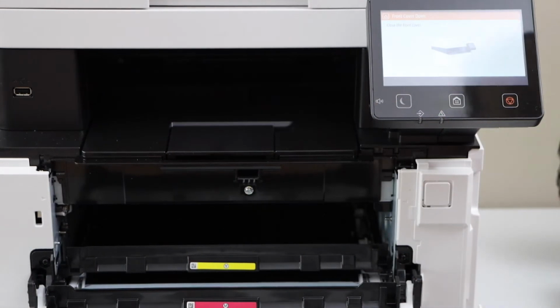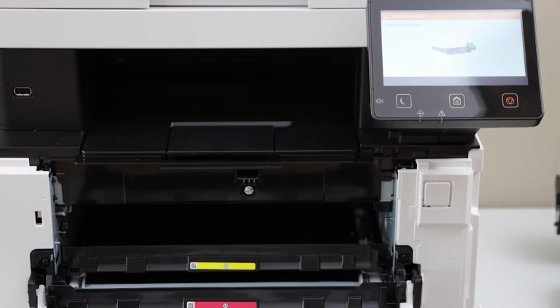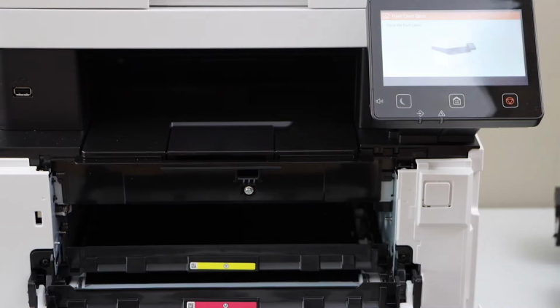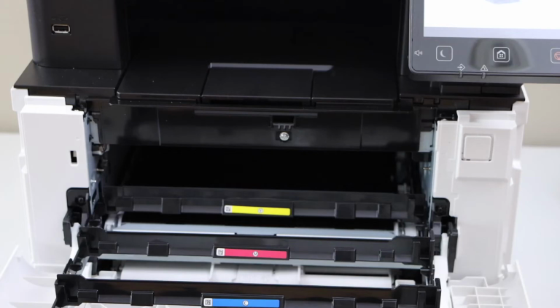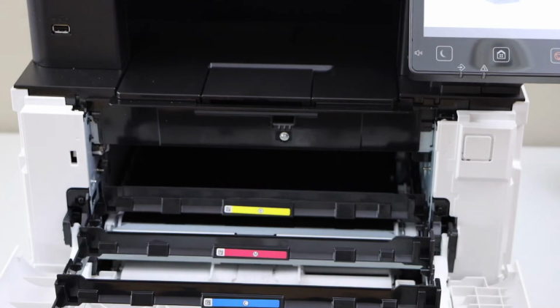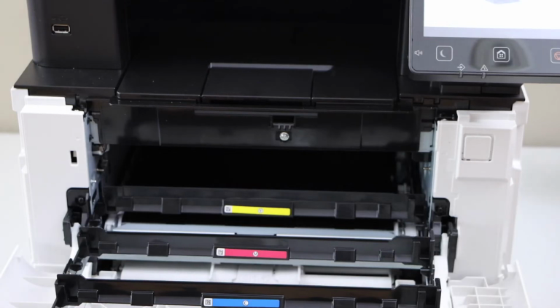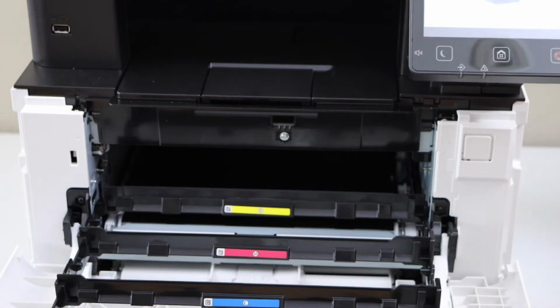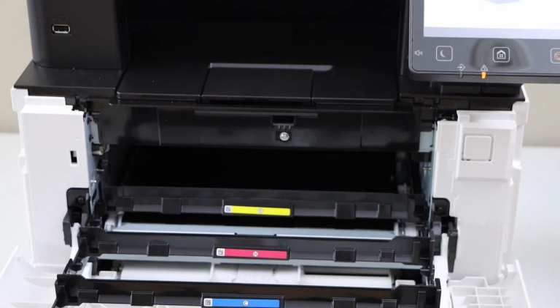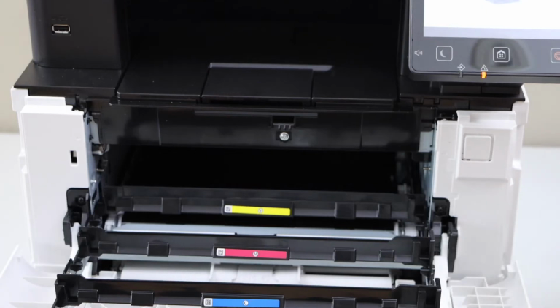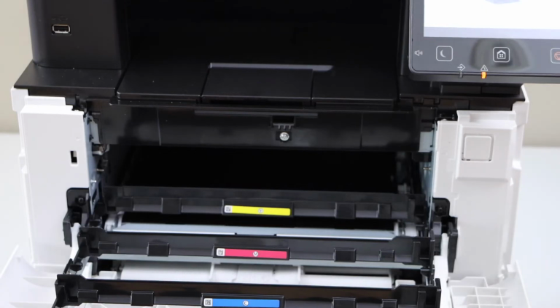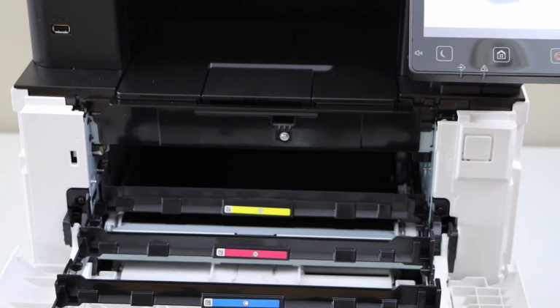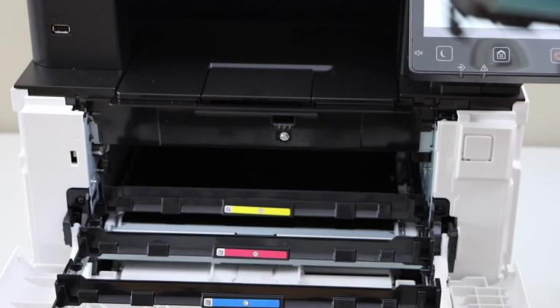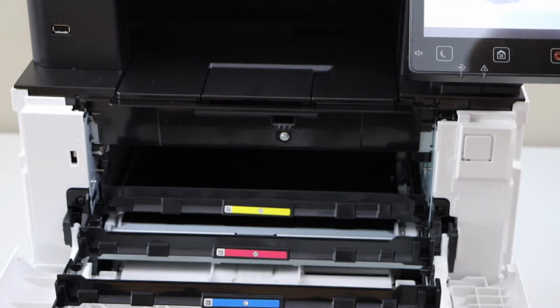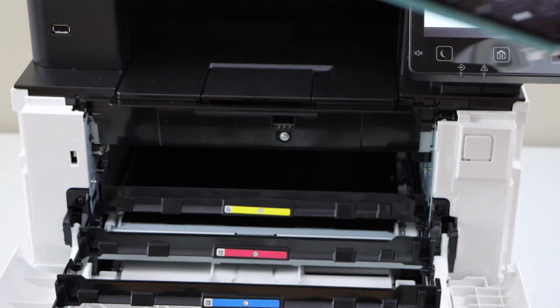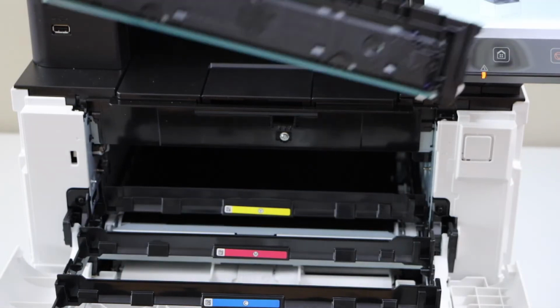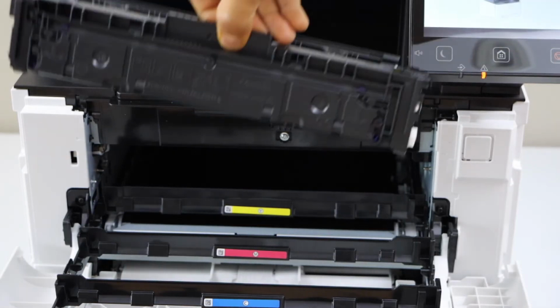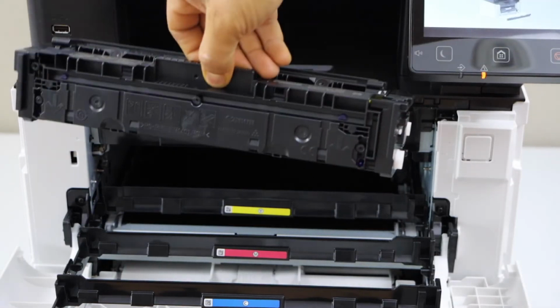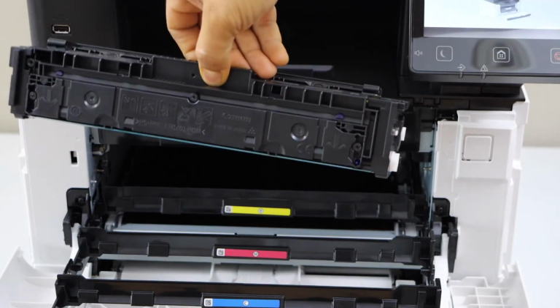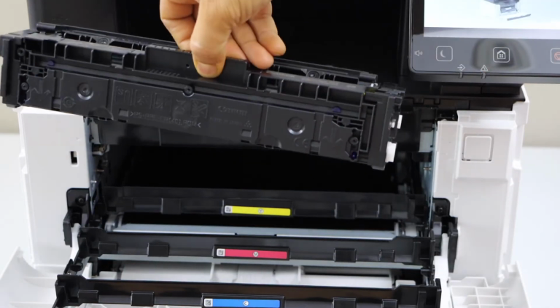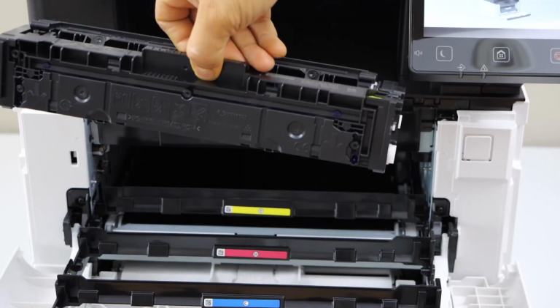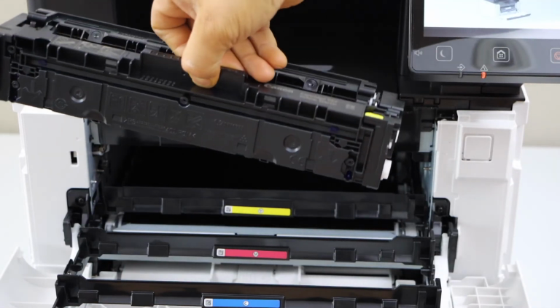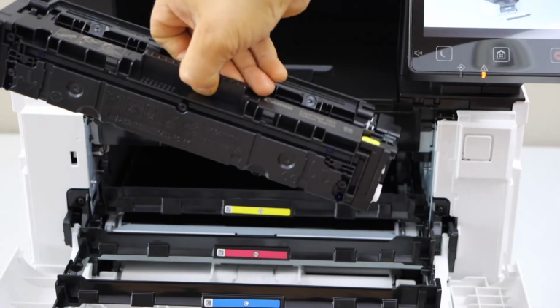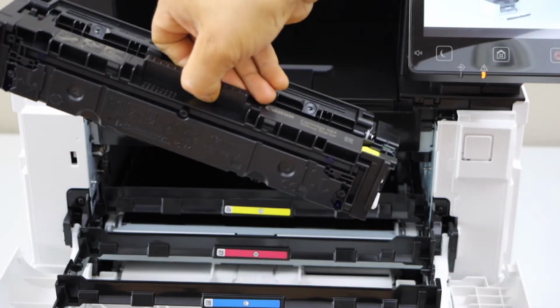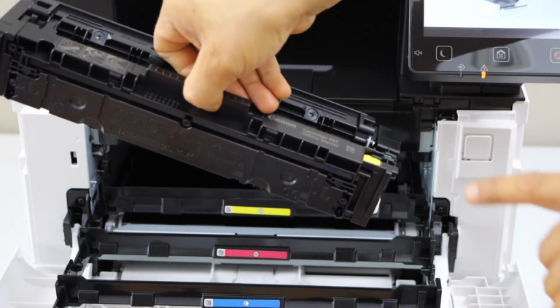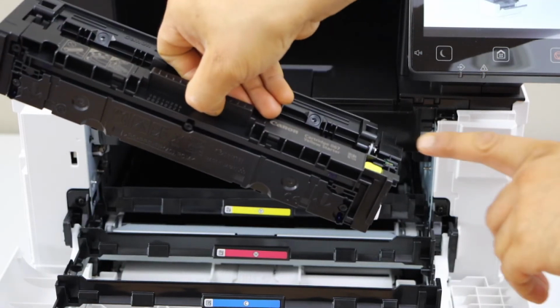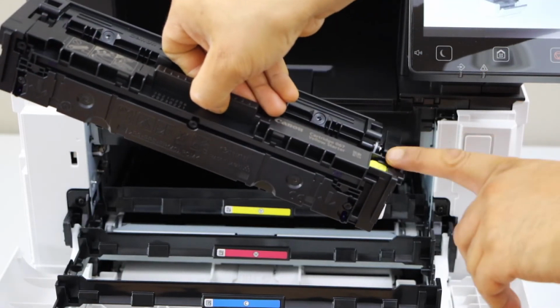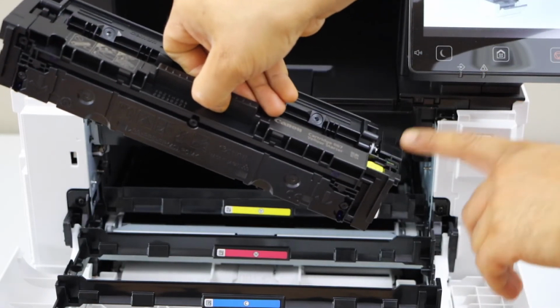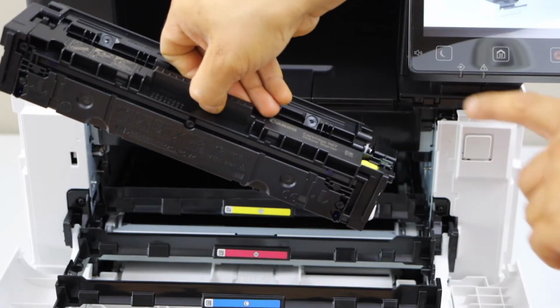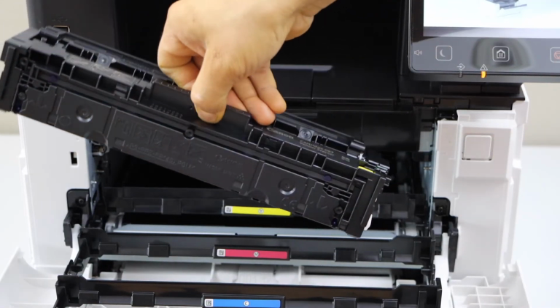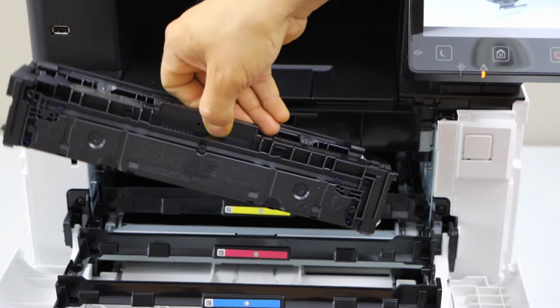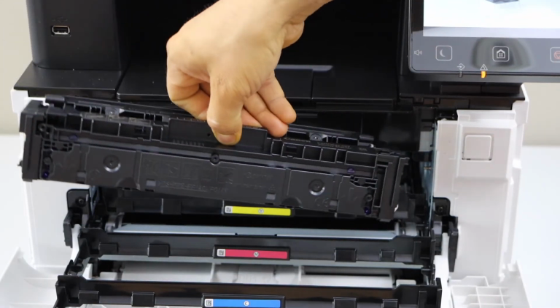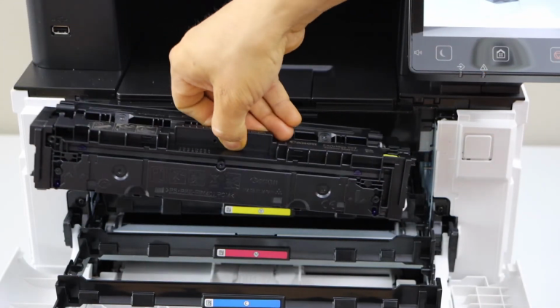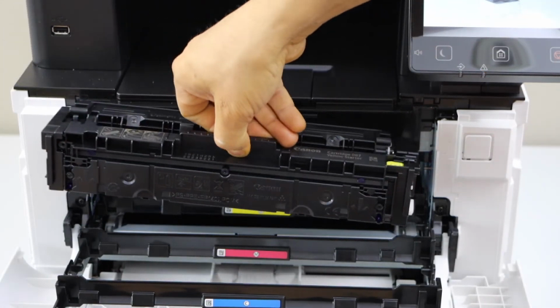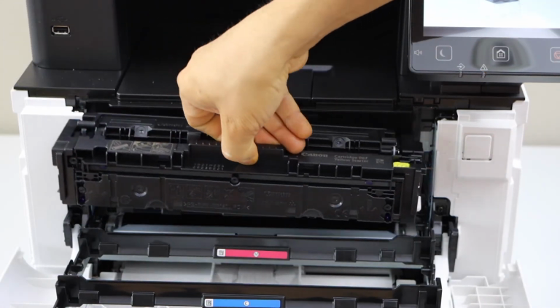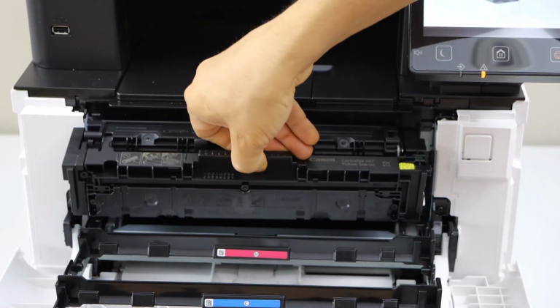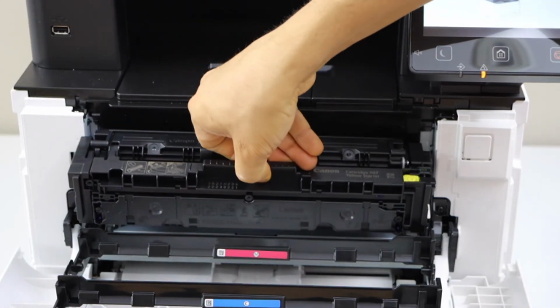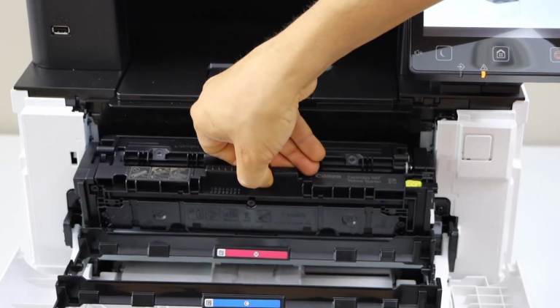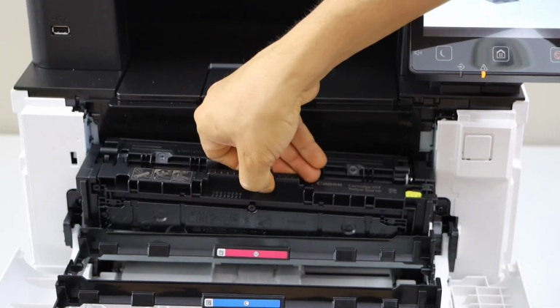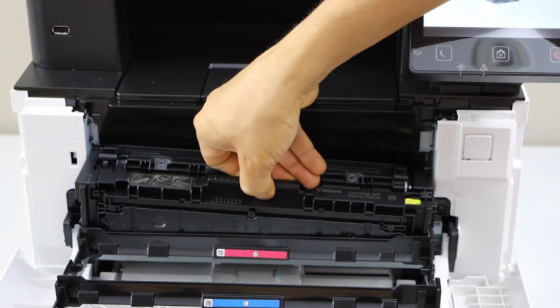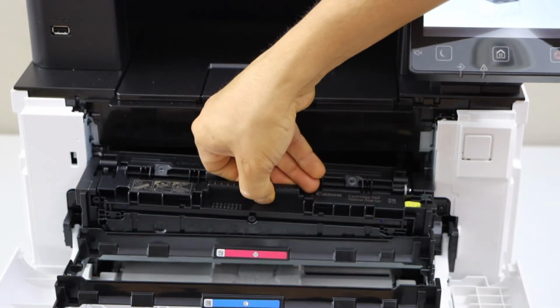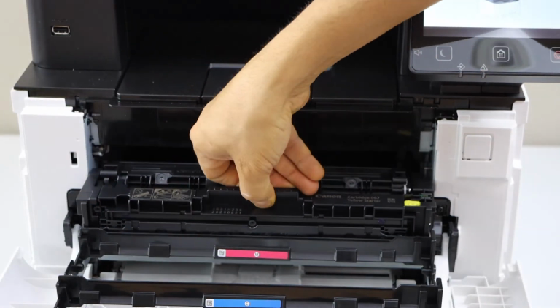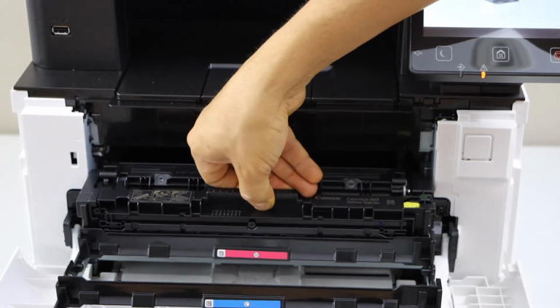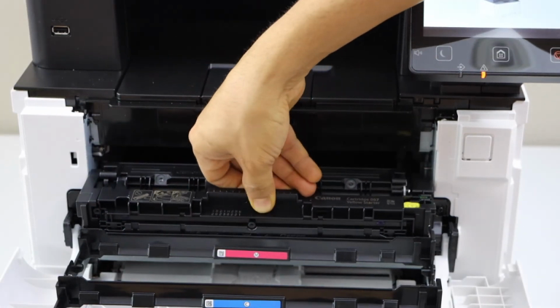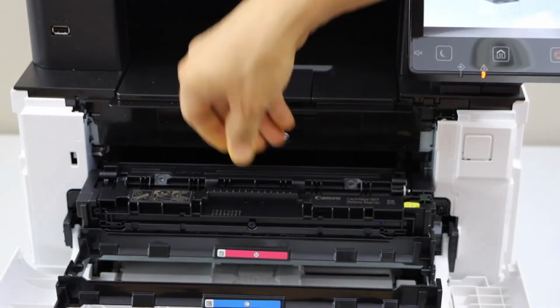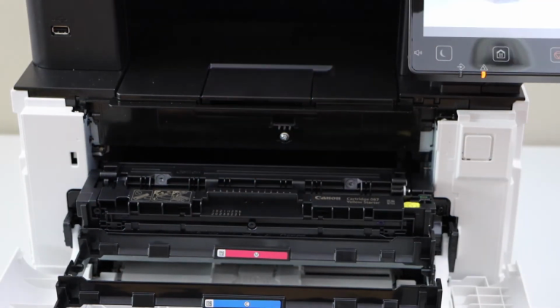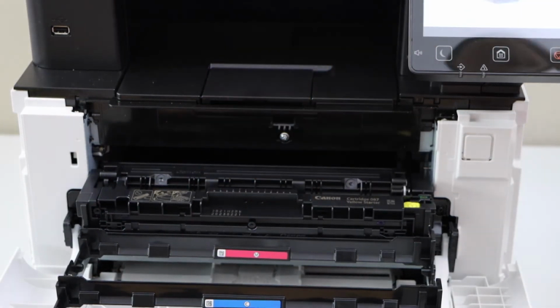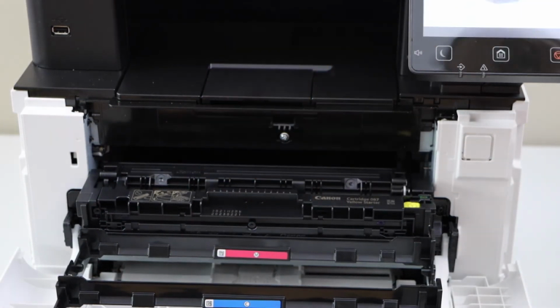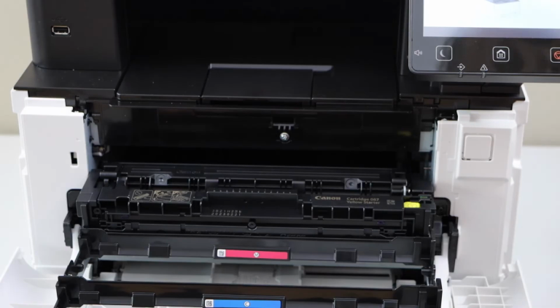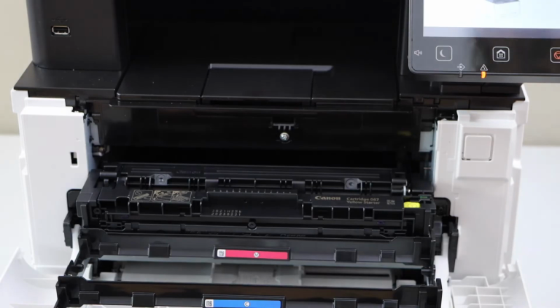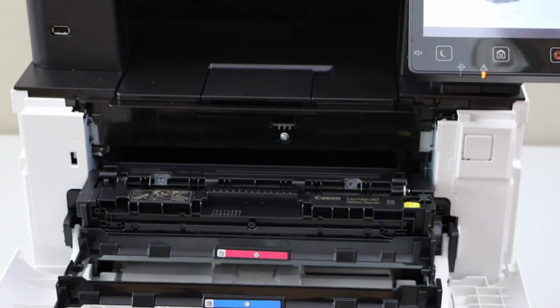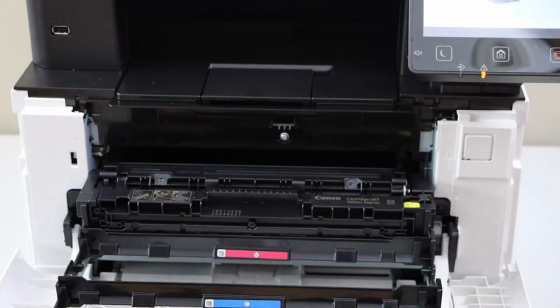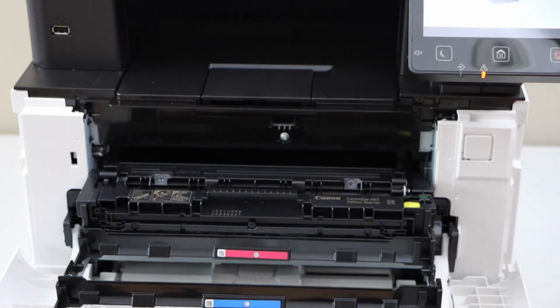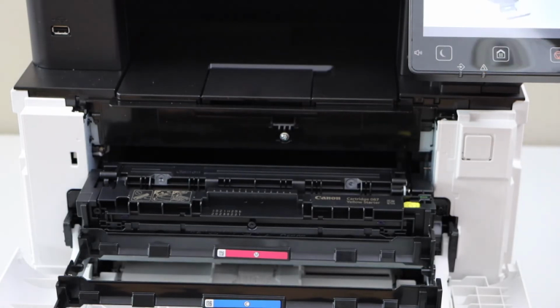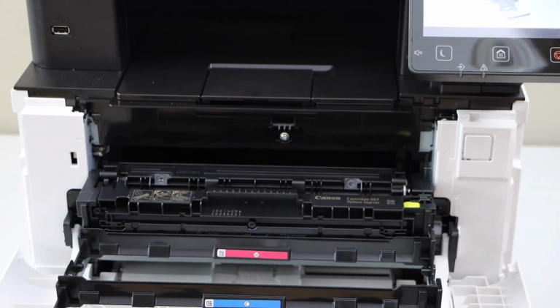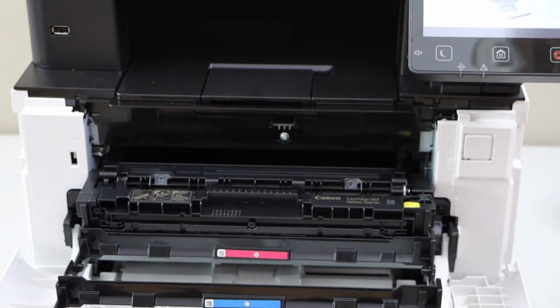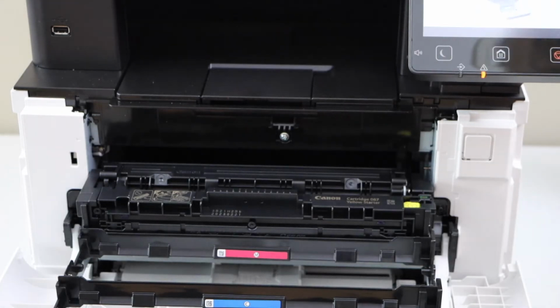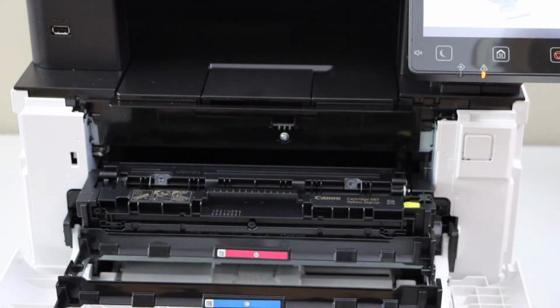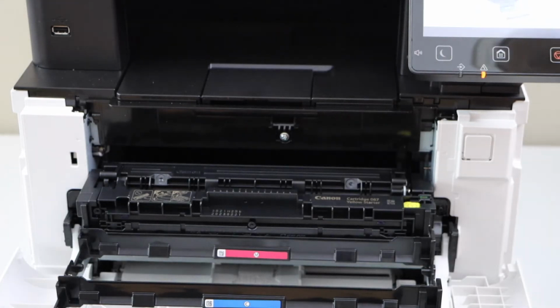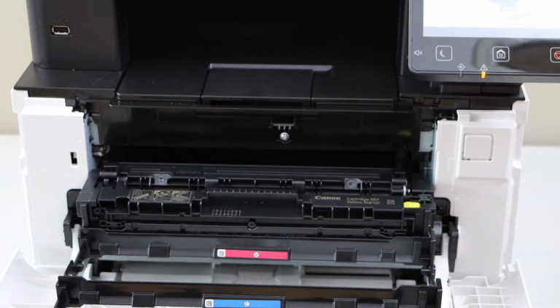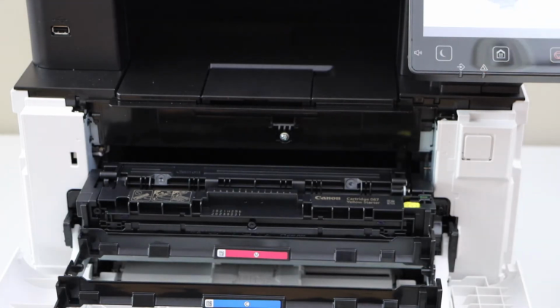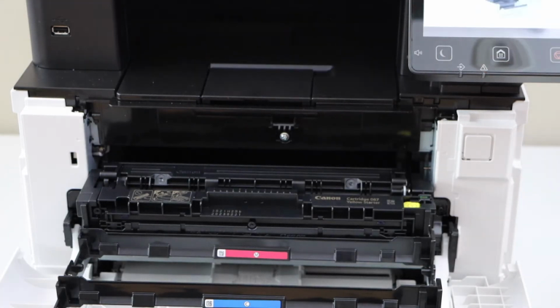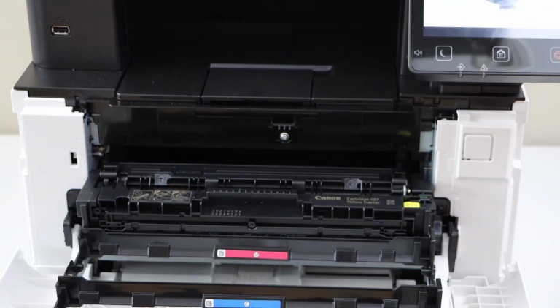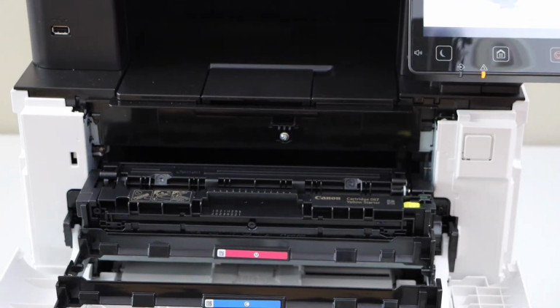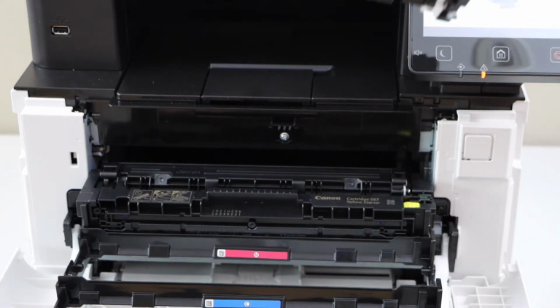Now install the new ink toner. The chip should be facing up. Match the alphabets and the color.